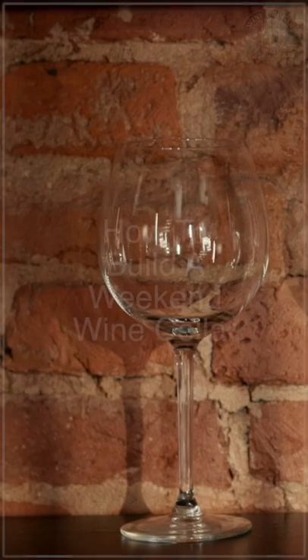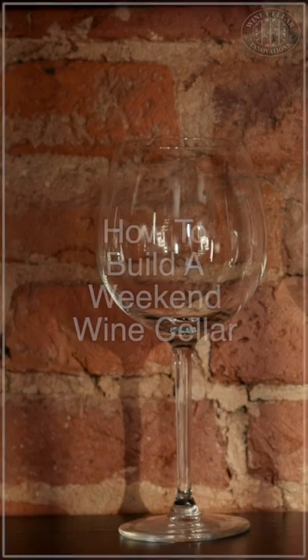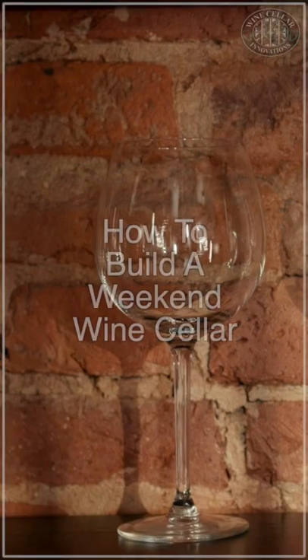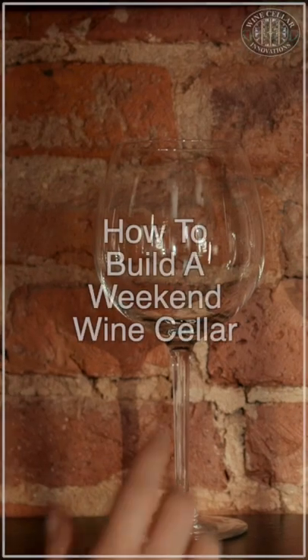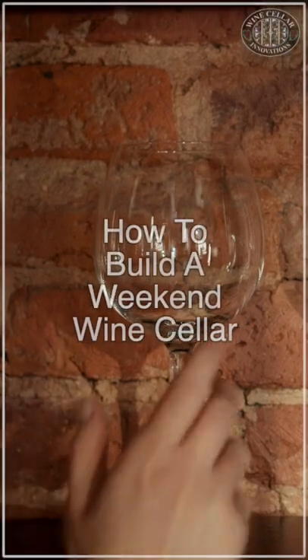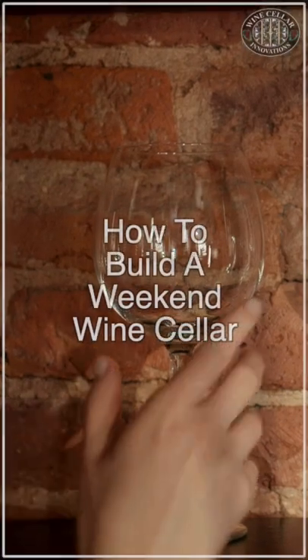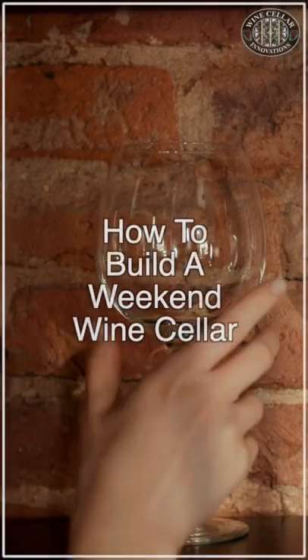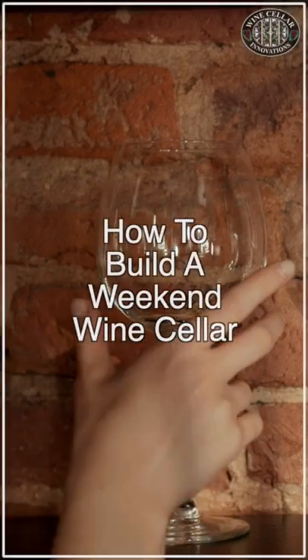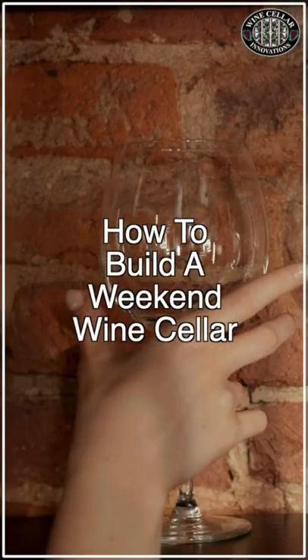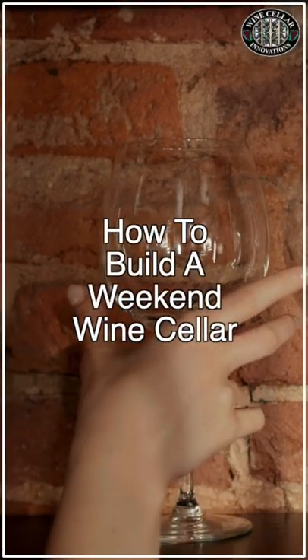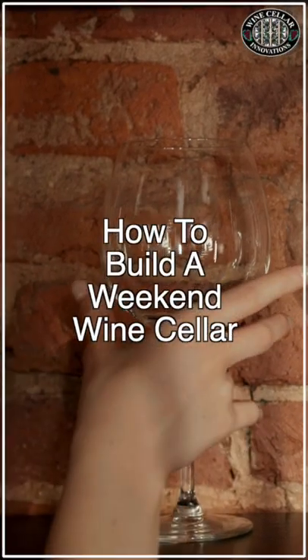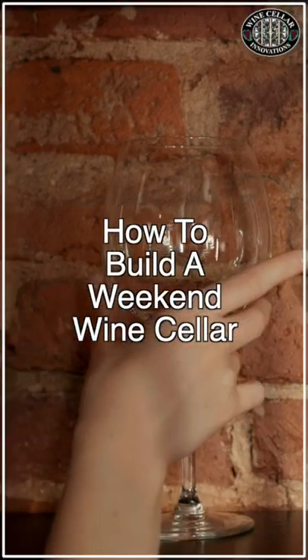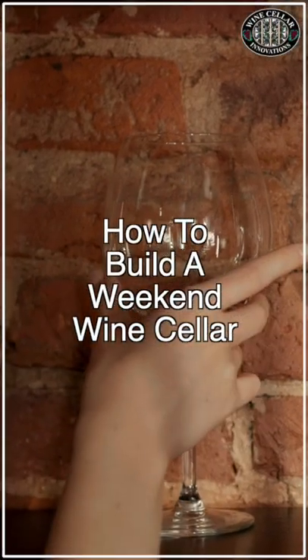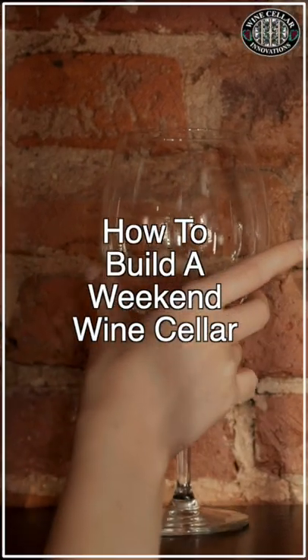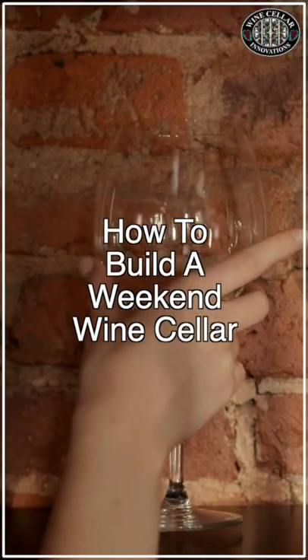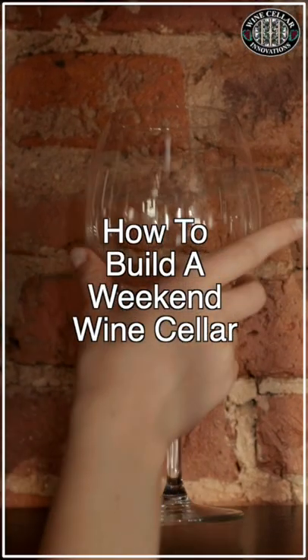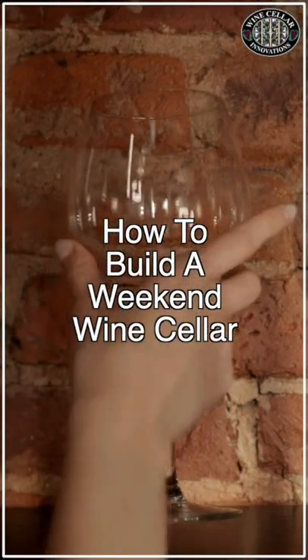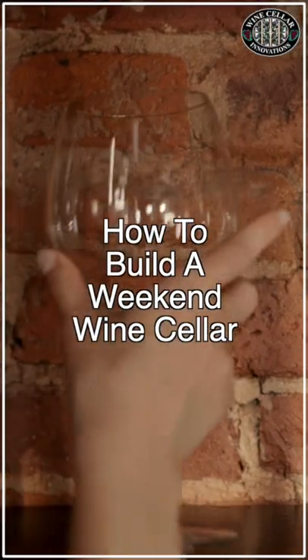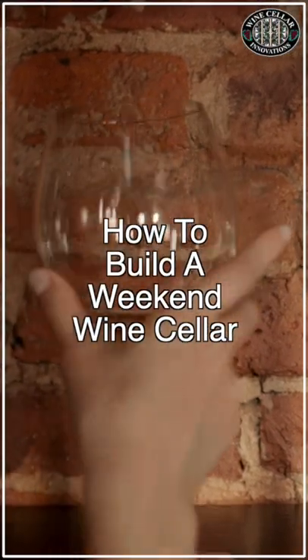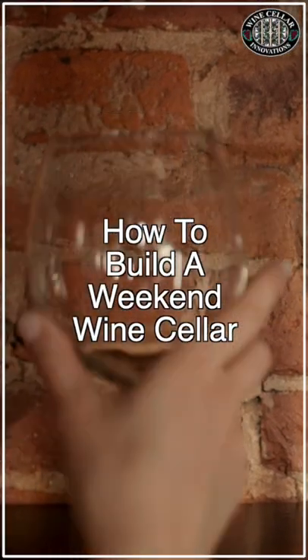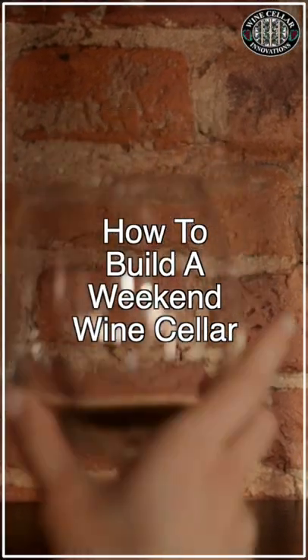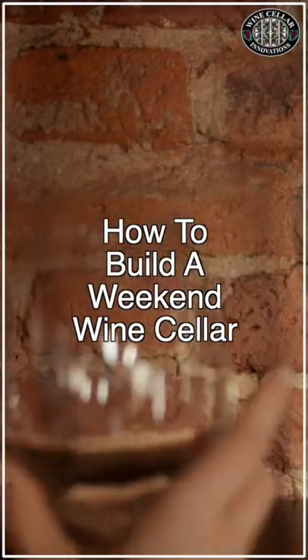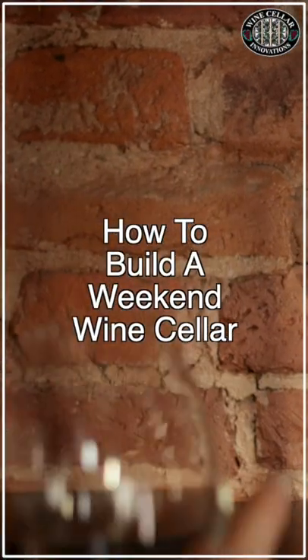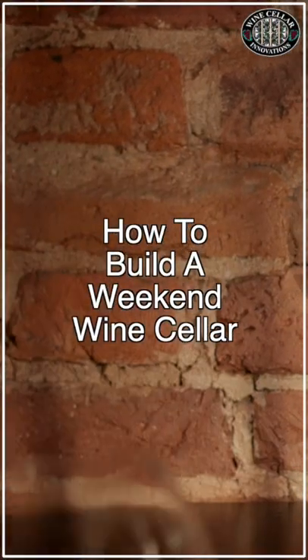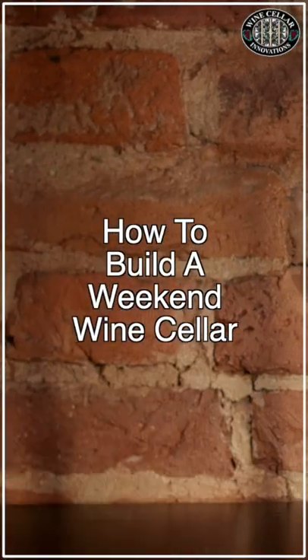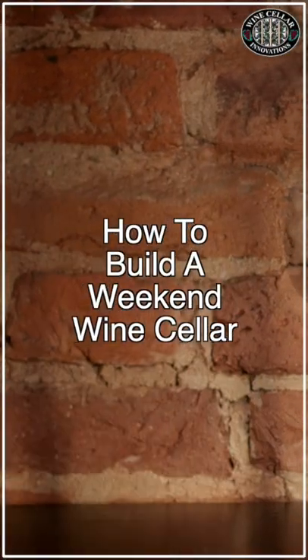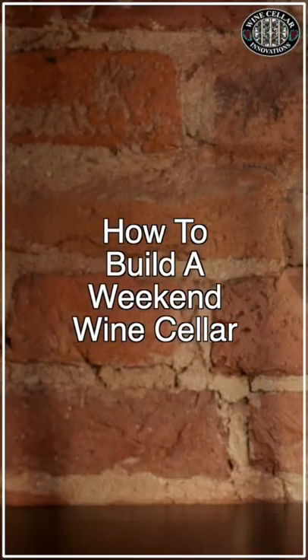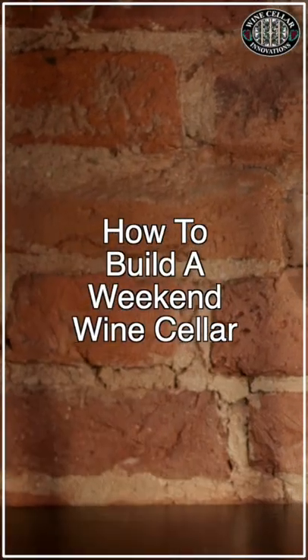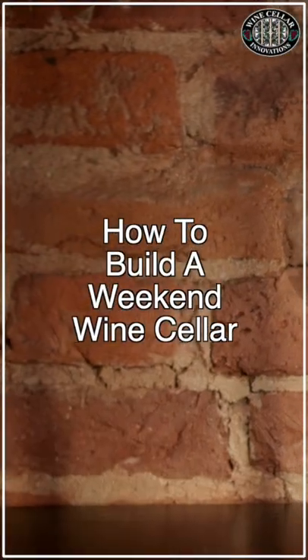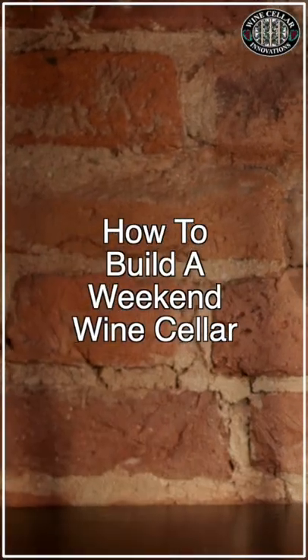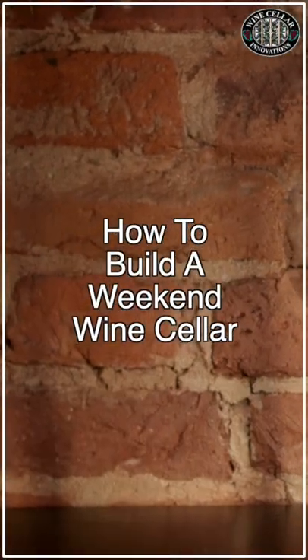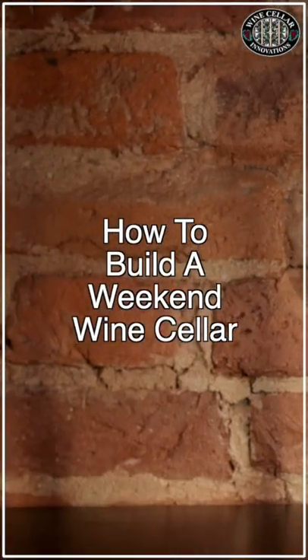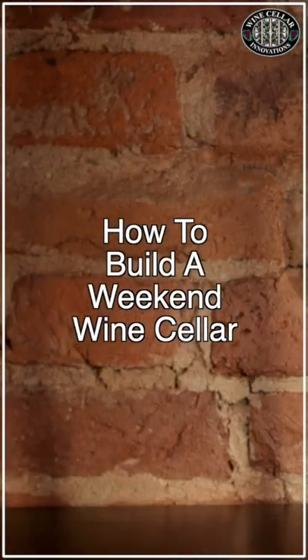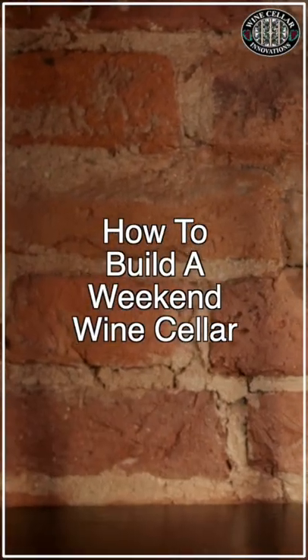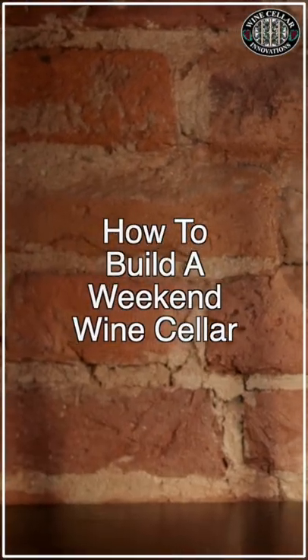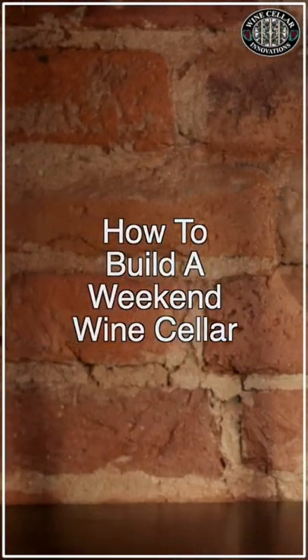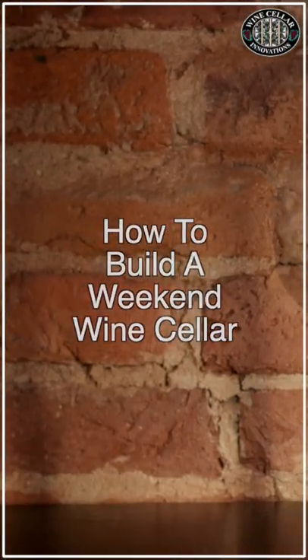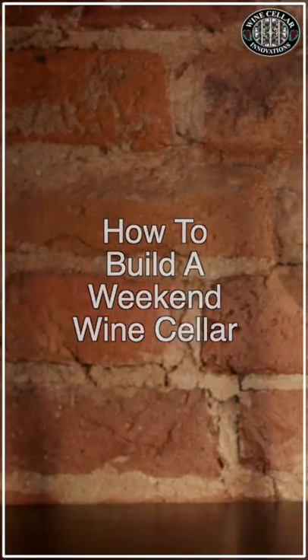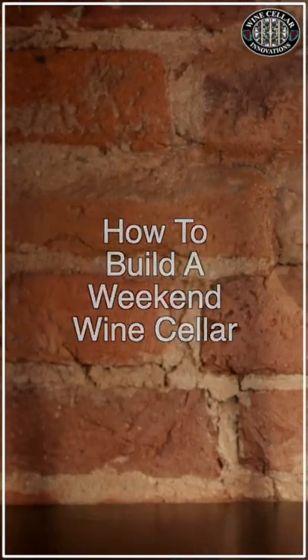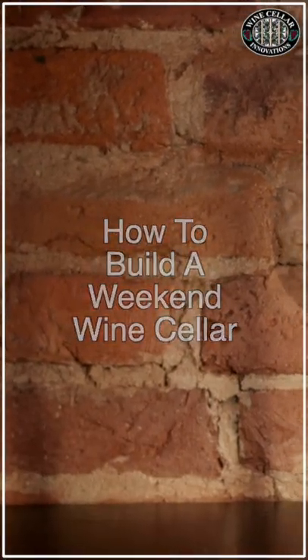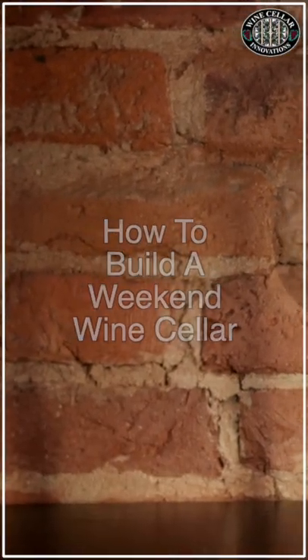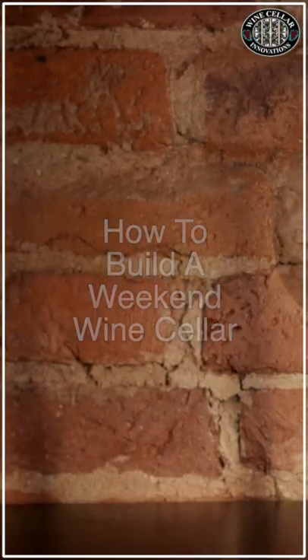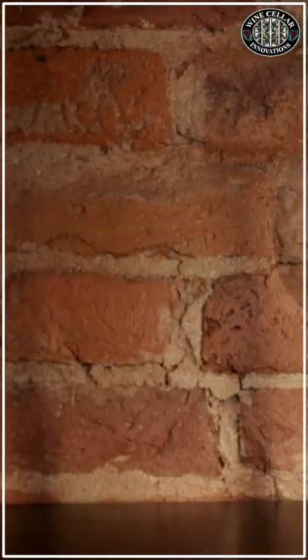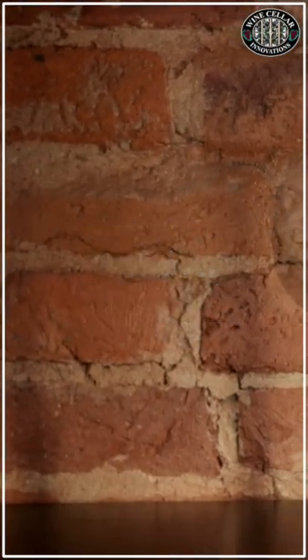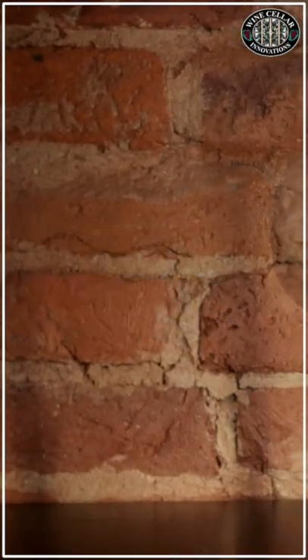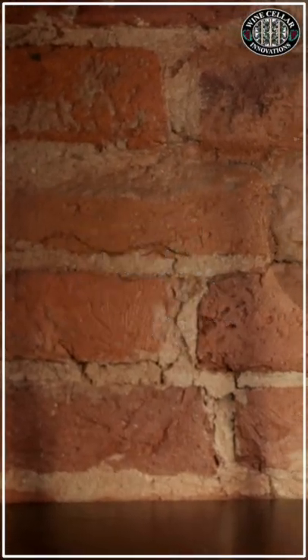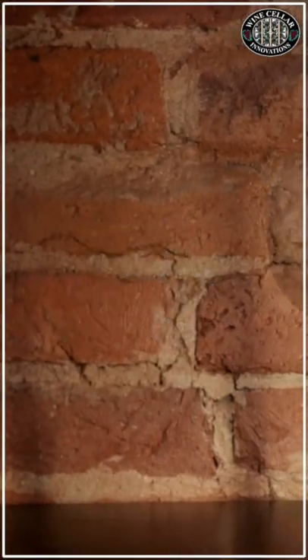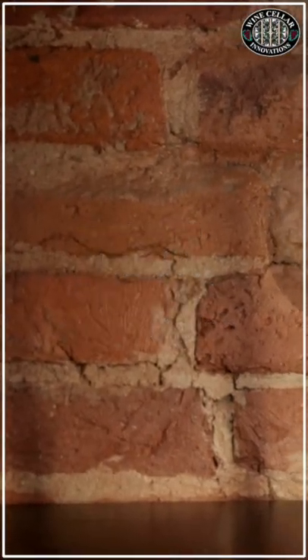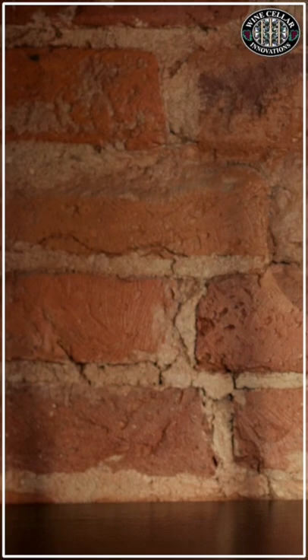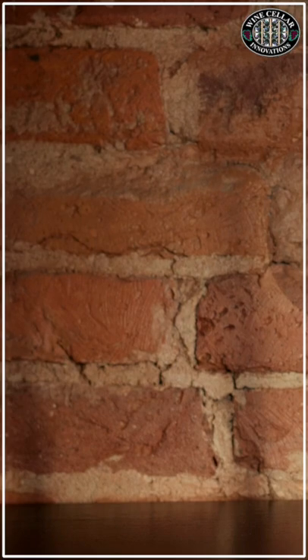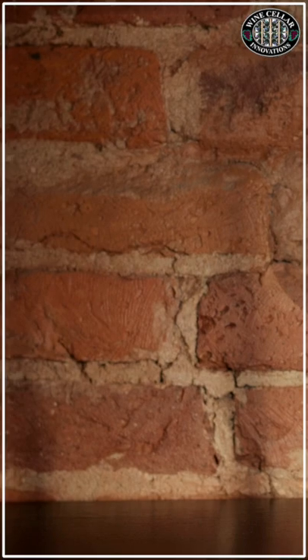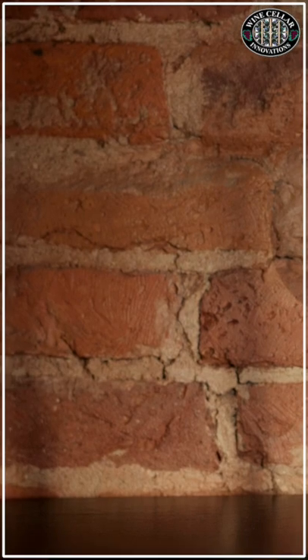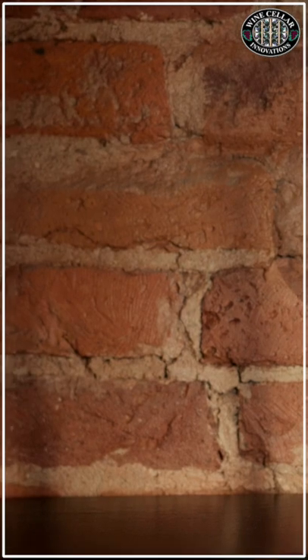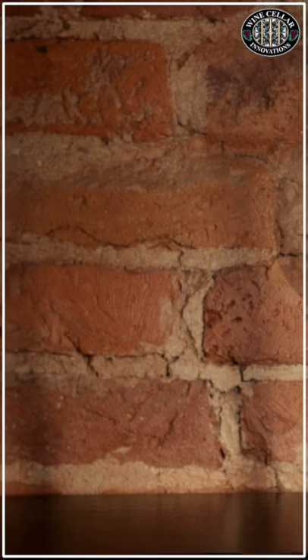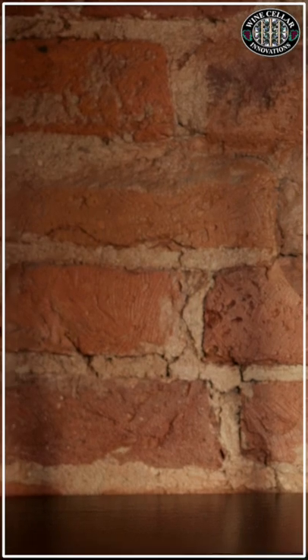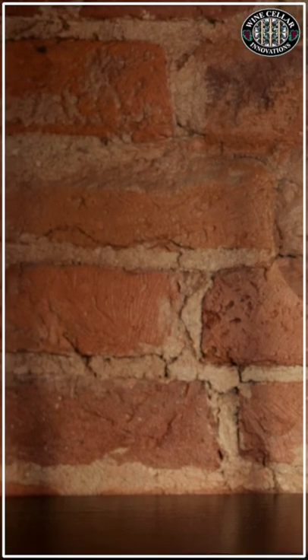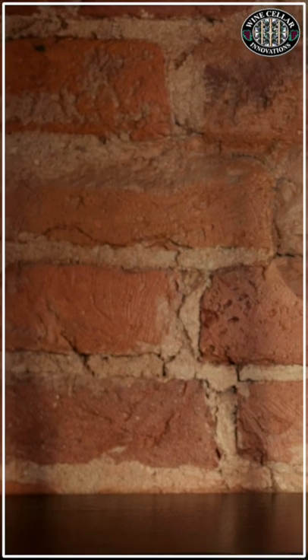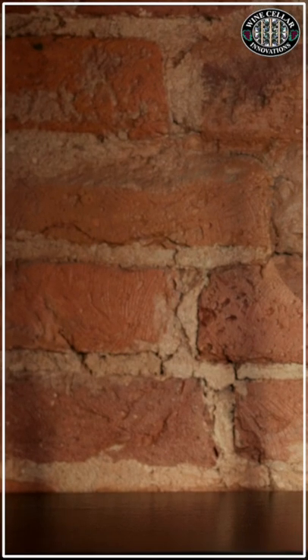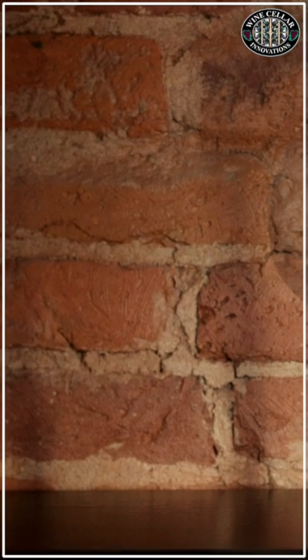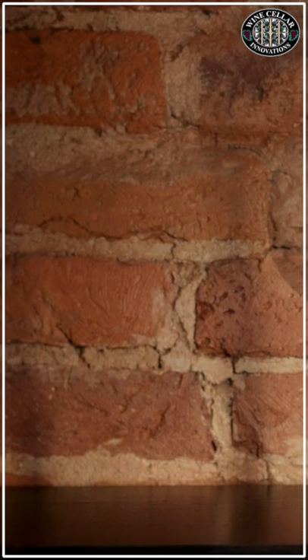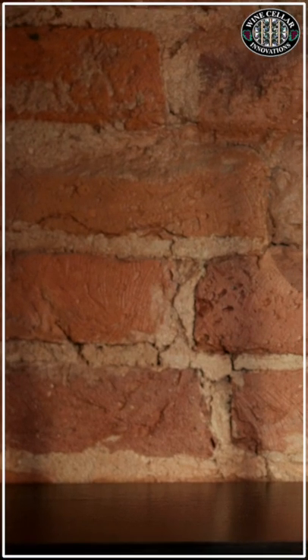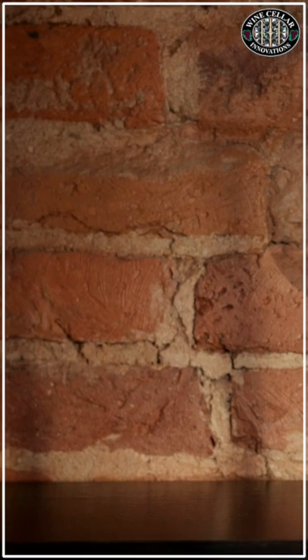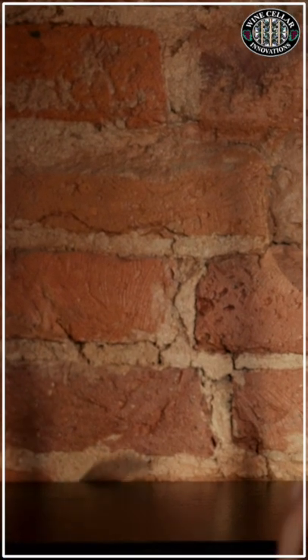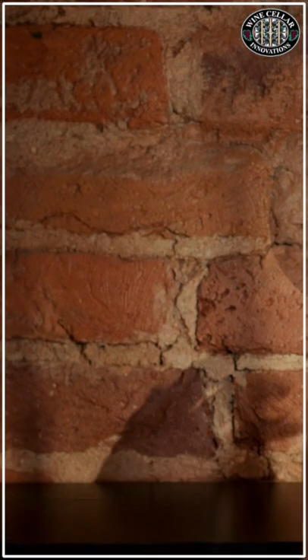Weekend home improvement projects aren't anything new, but what if it's to build a DIY wine cellar? We've put together these simple but solid steps that can guide you.